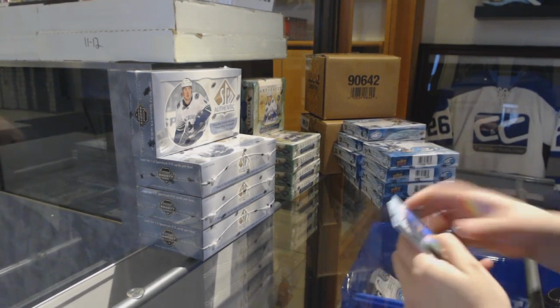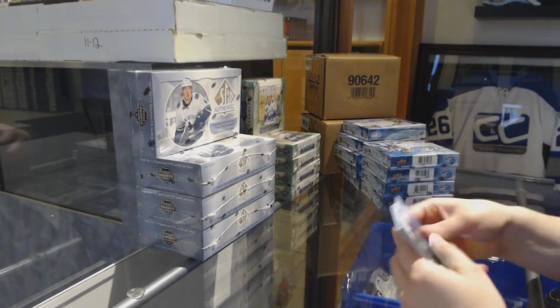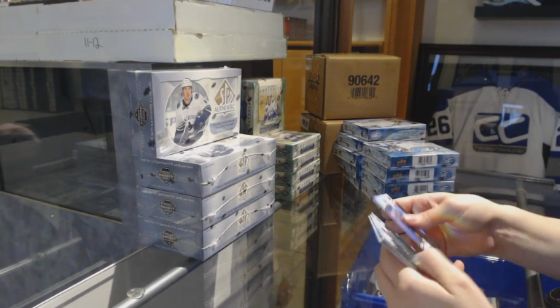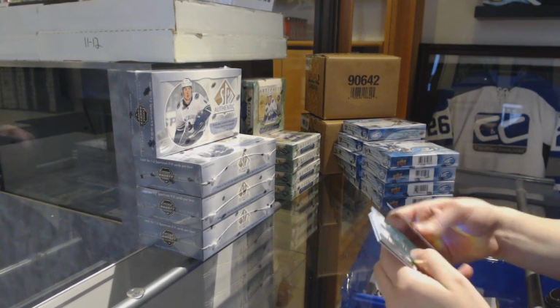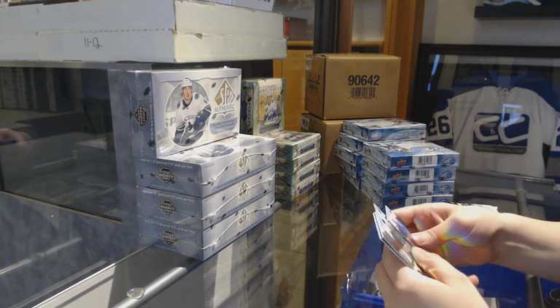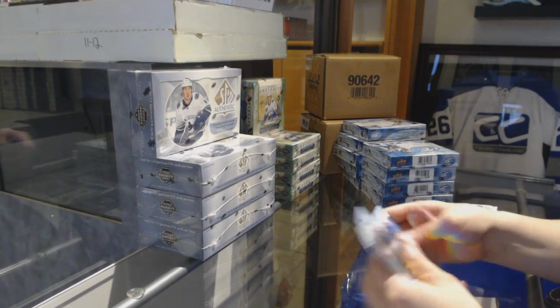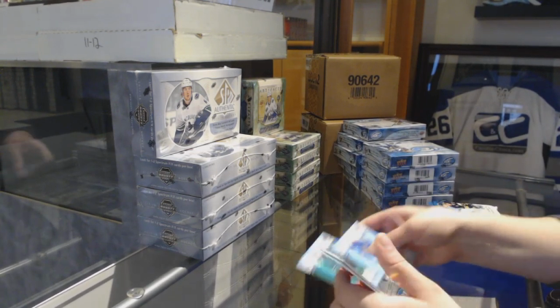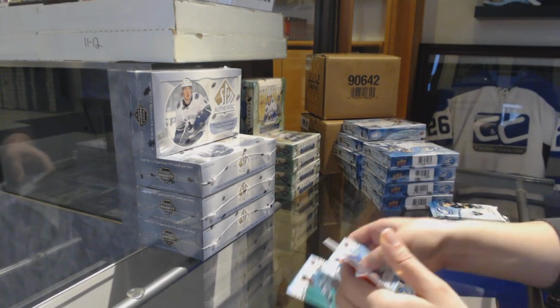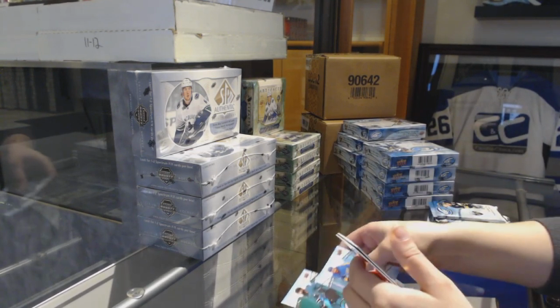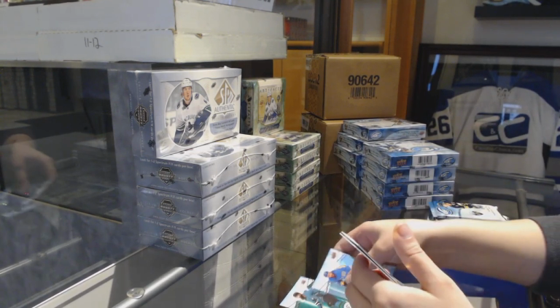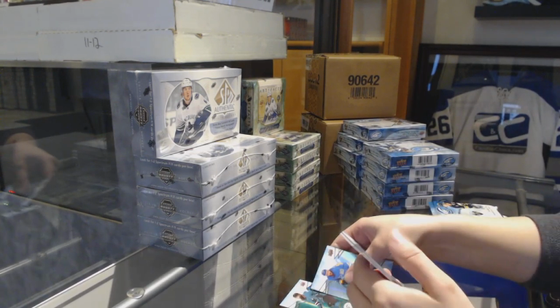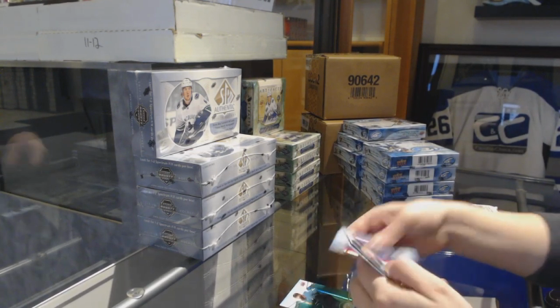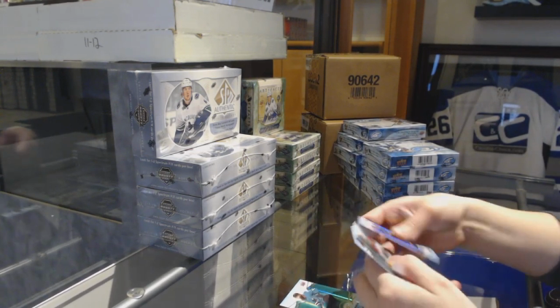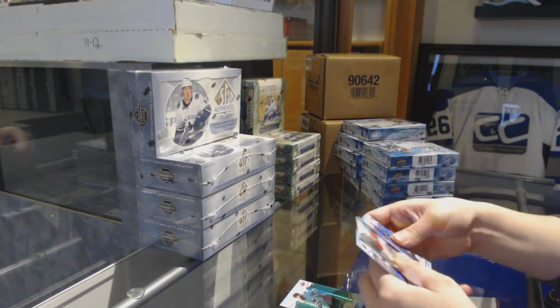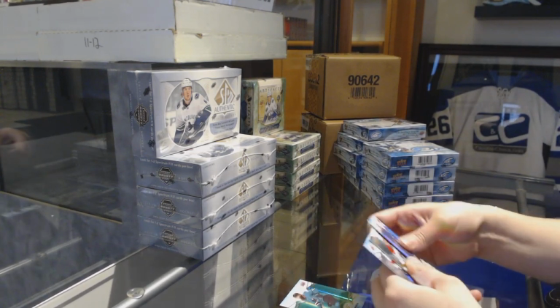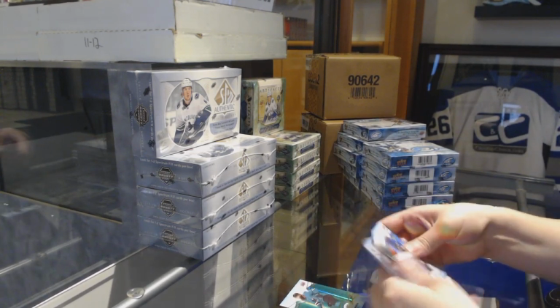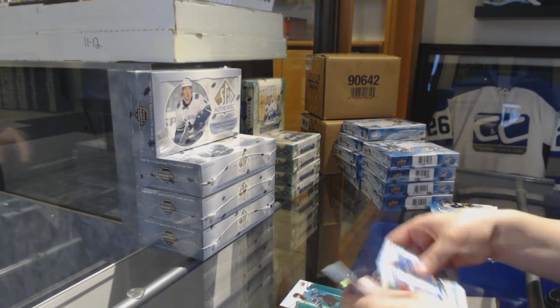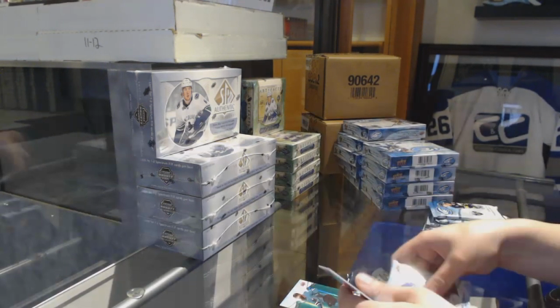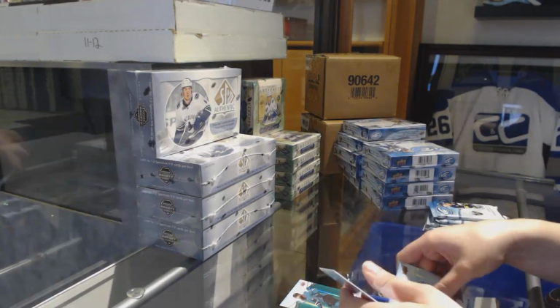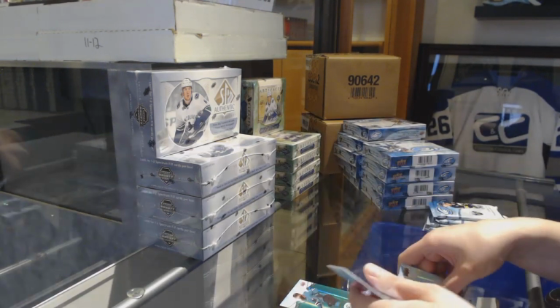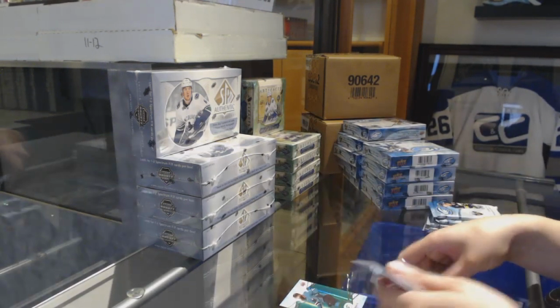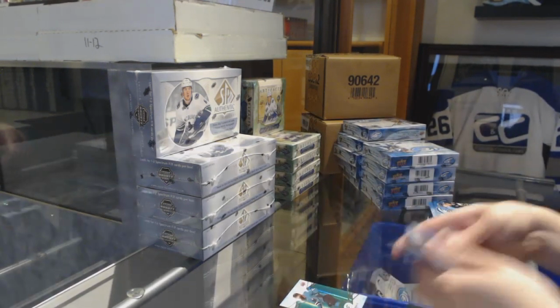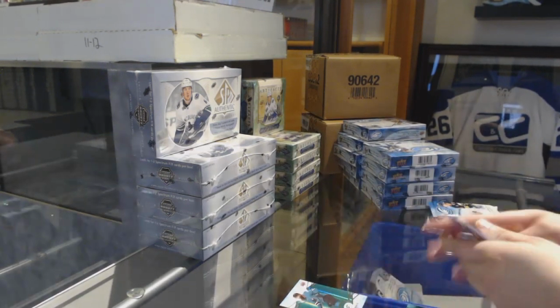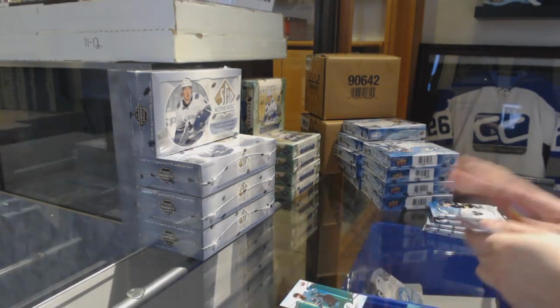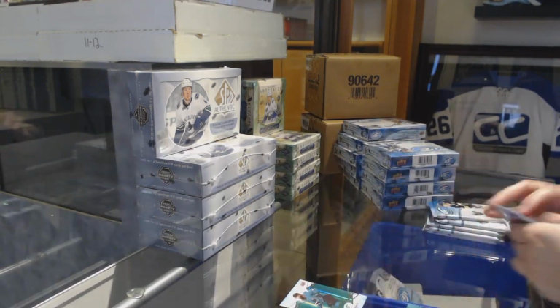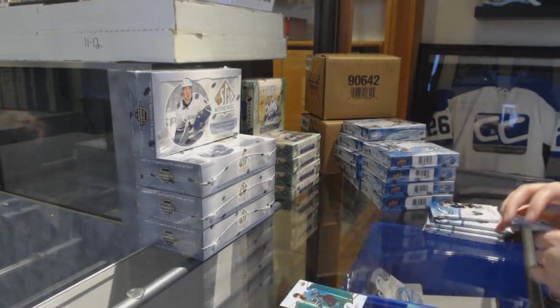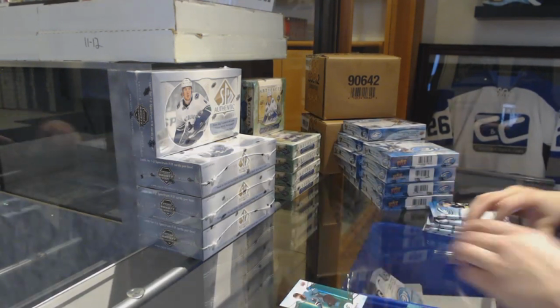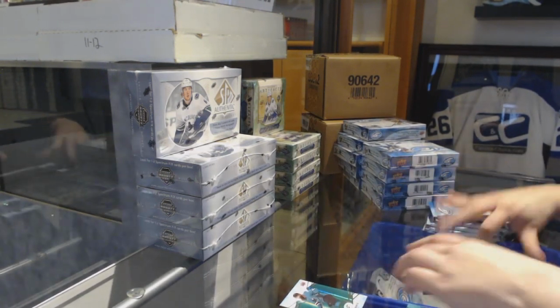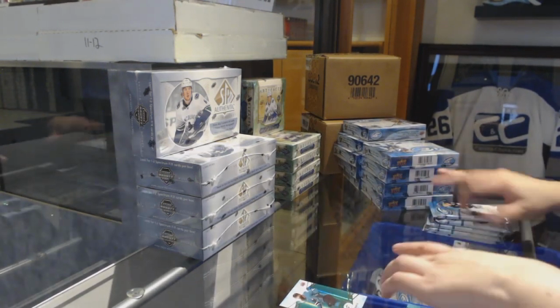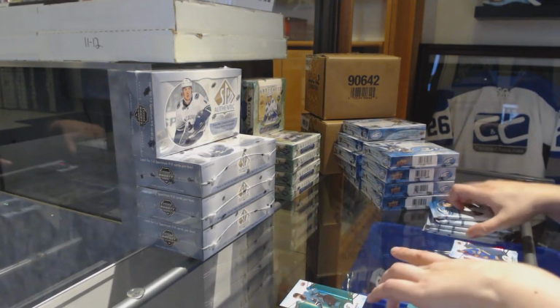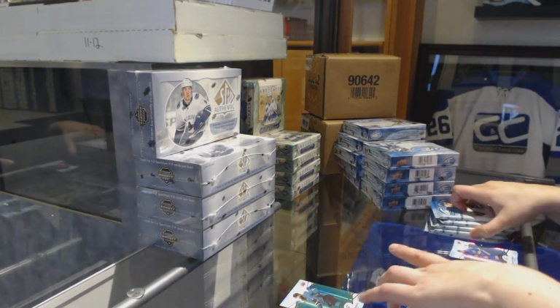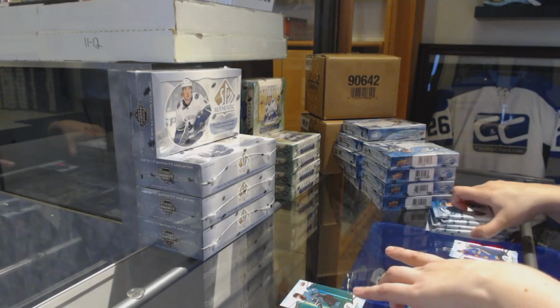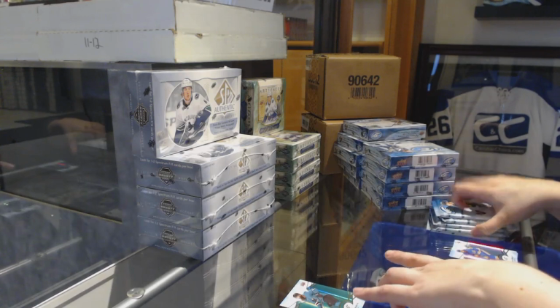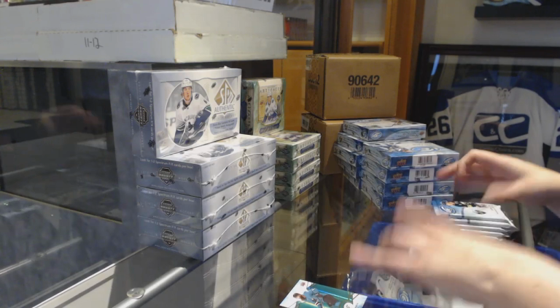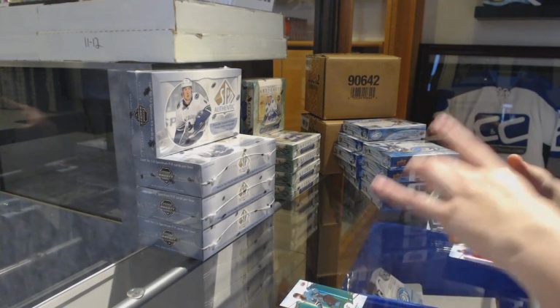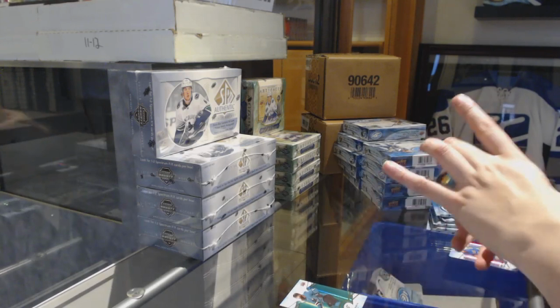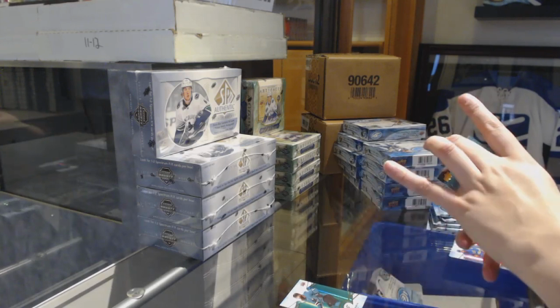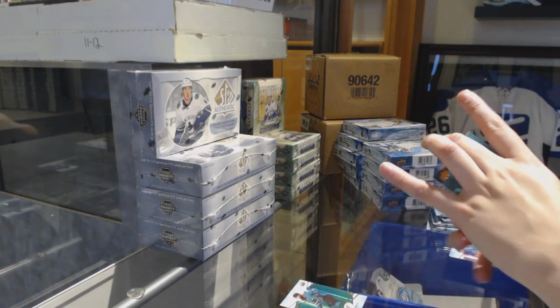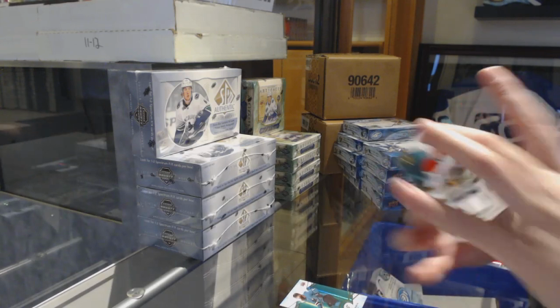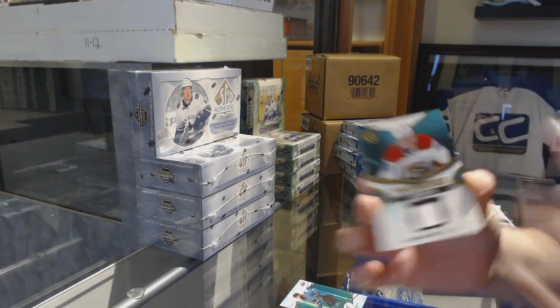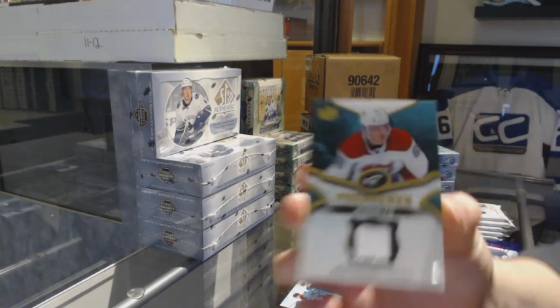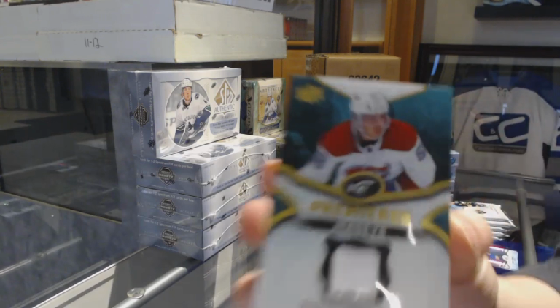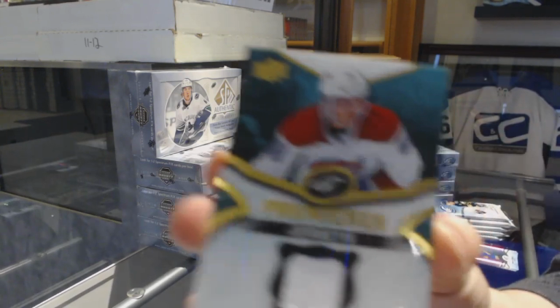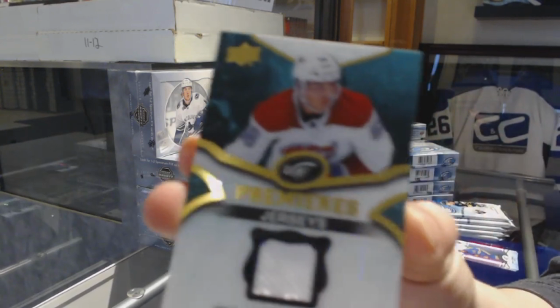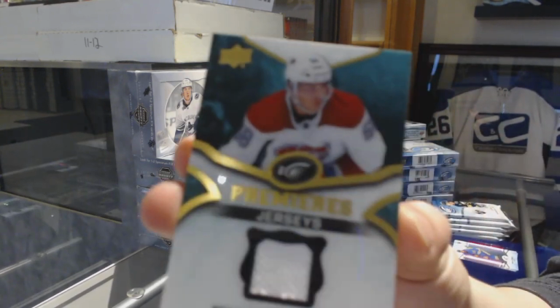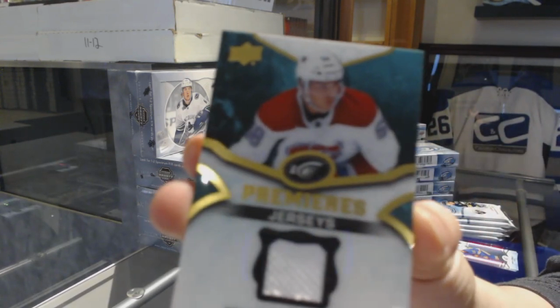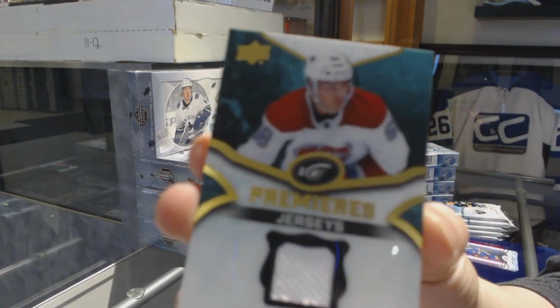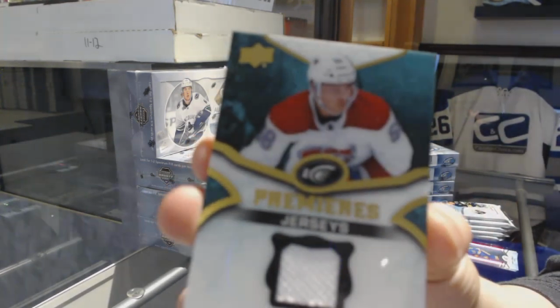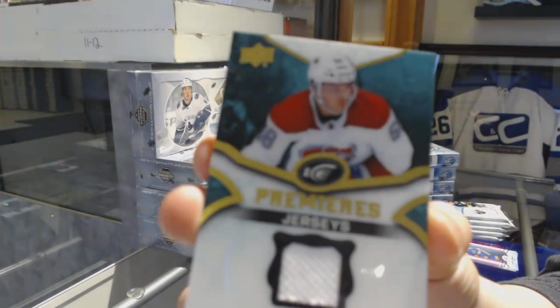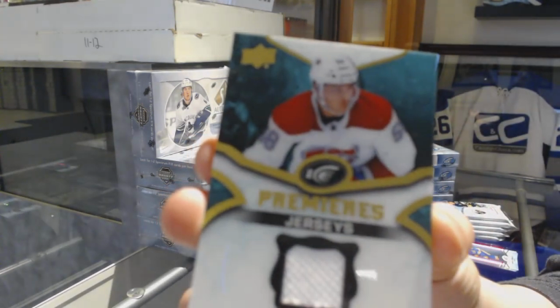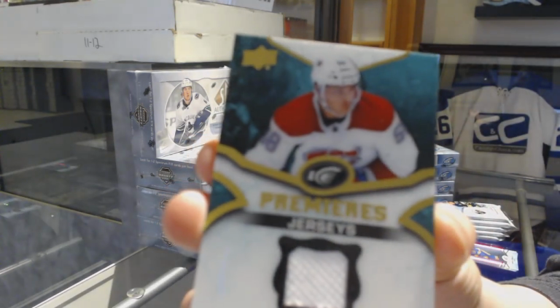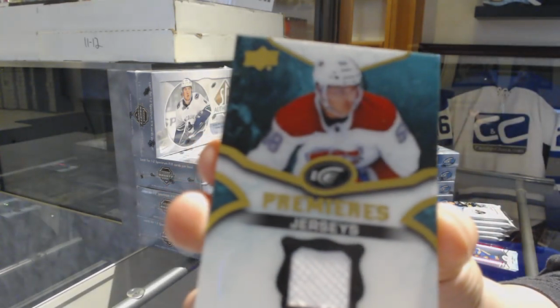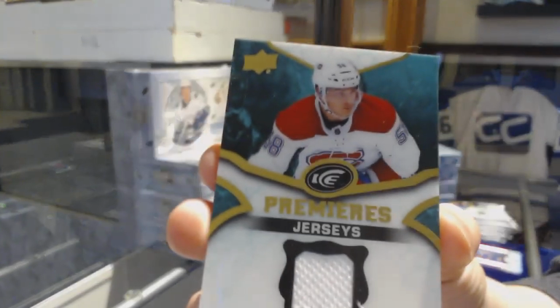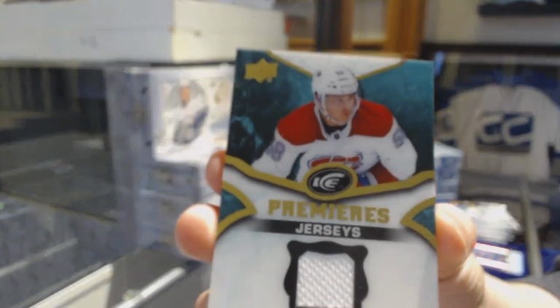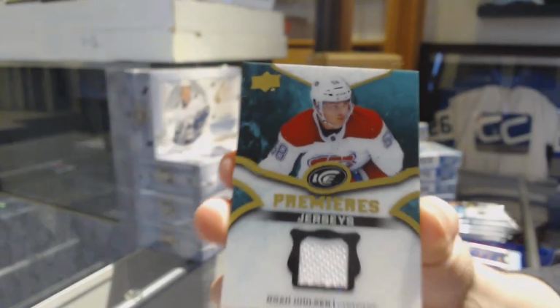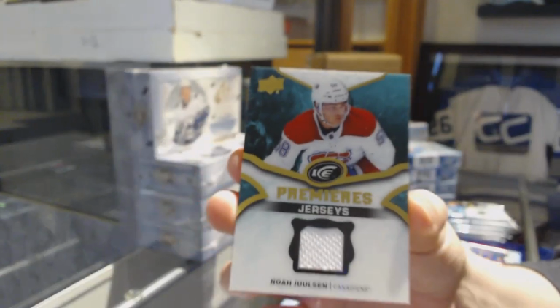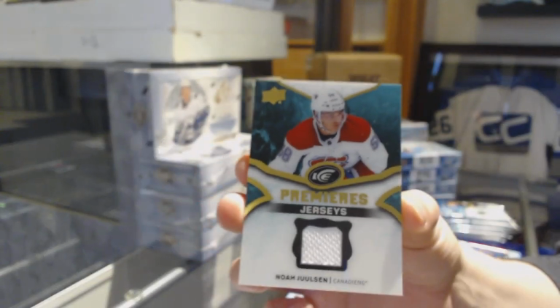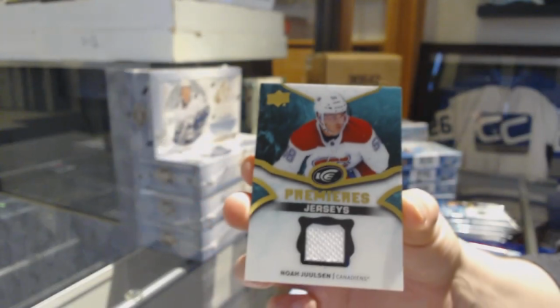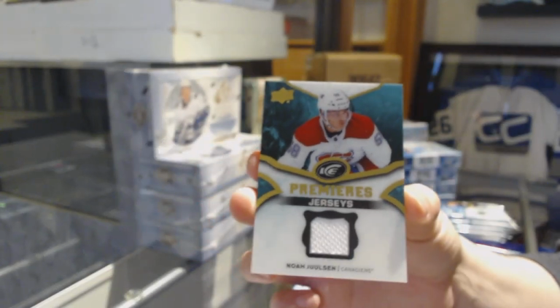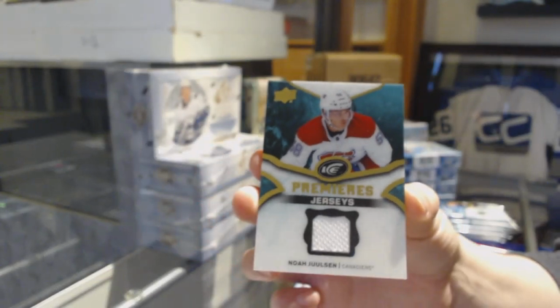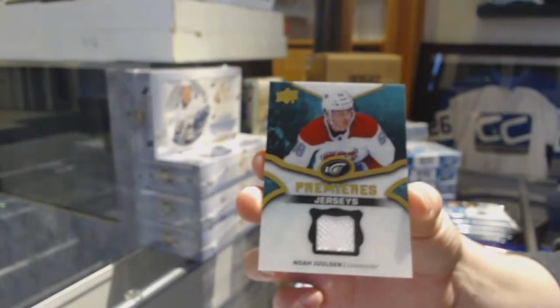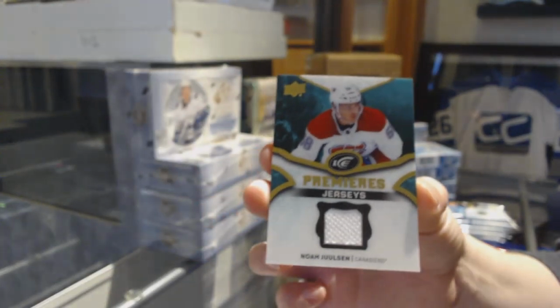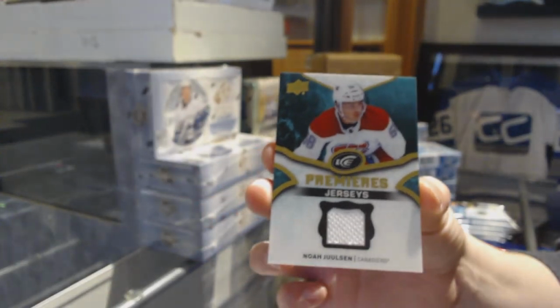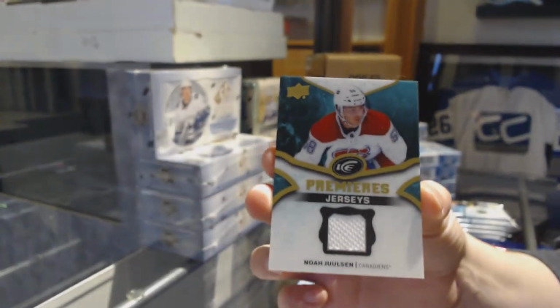We've got a green for the Sharks of Brent Burns and an Ice Premieres jersey for the Montreal Canadiens of Noah Yulsen.